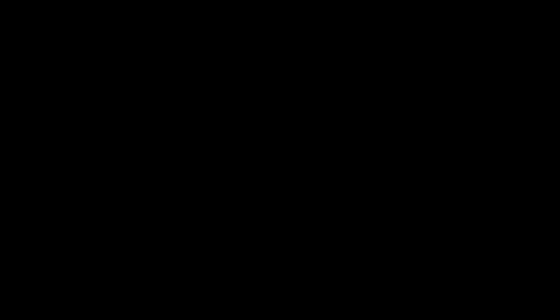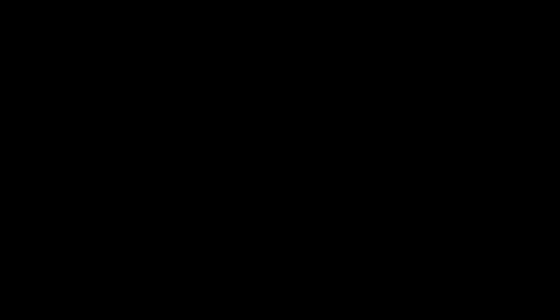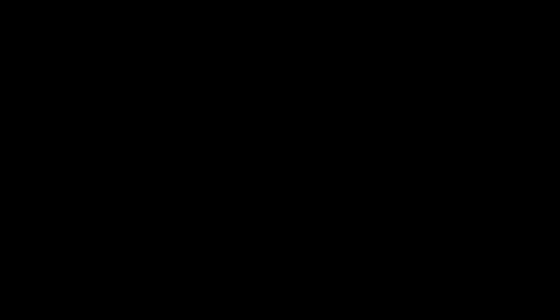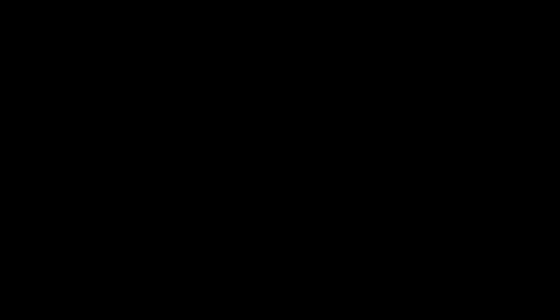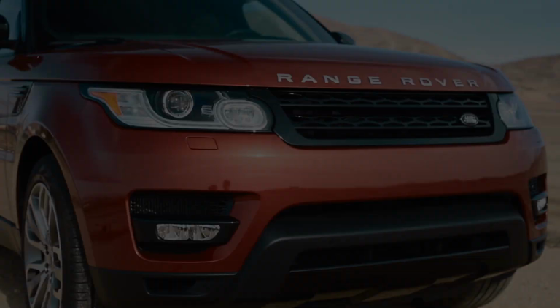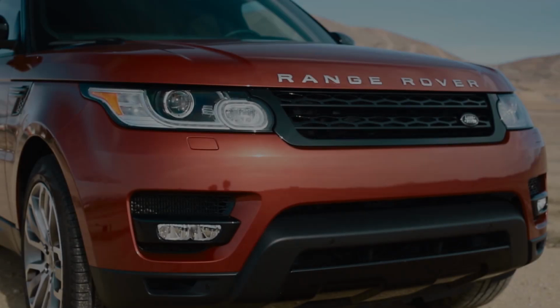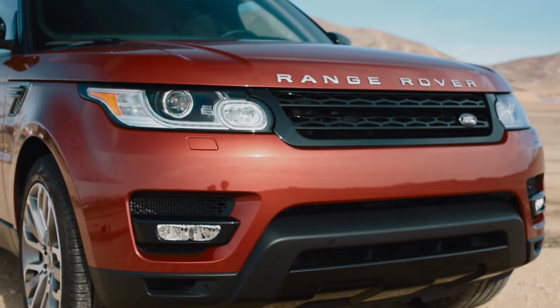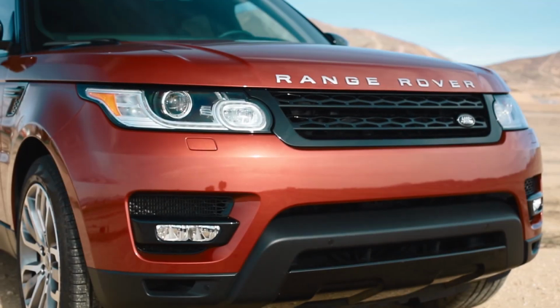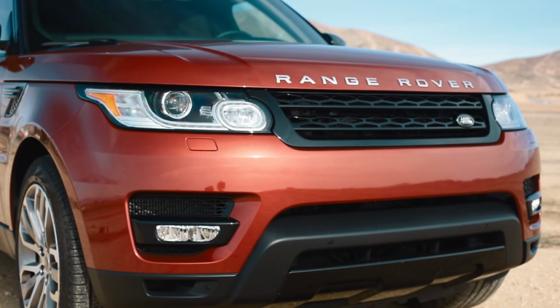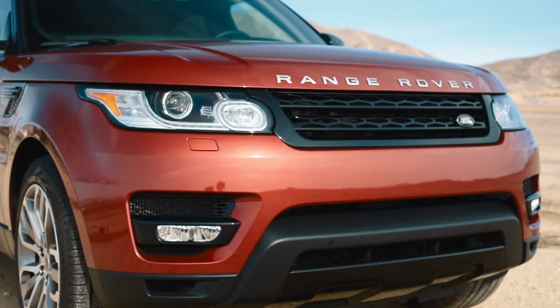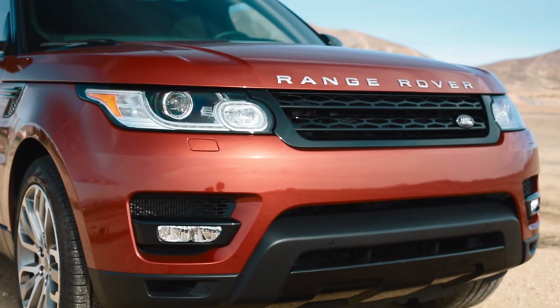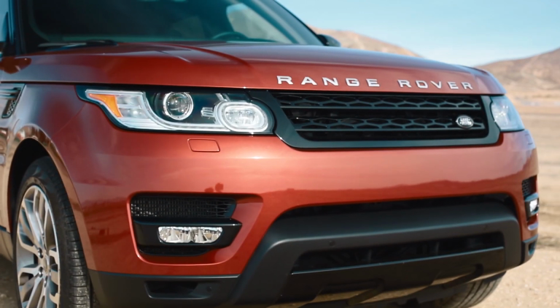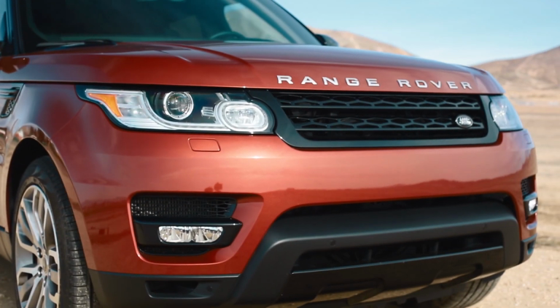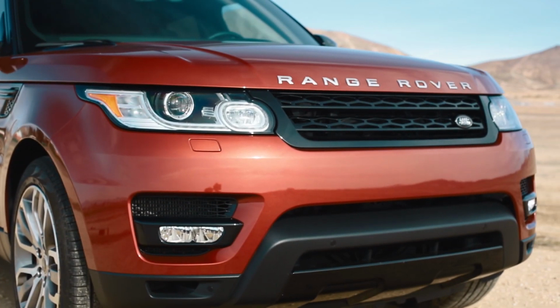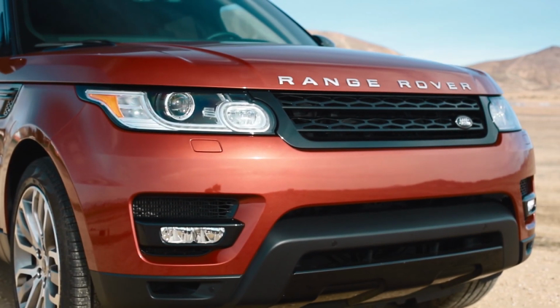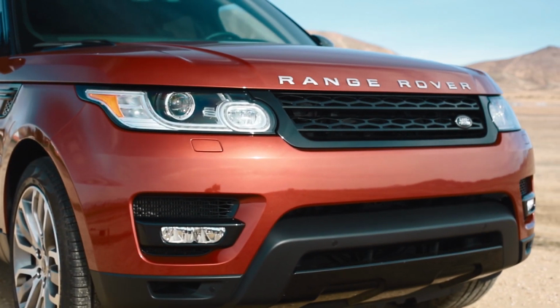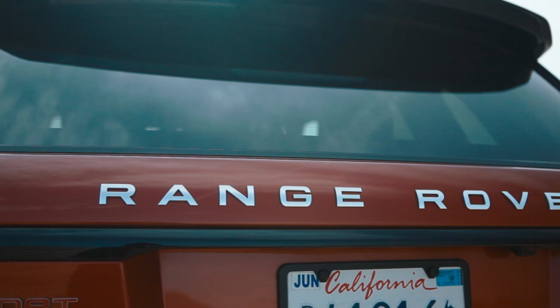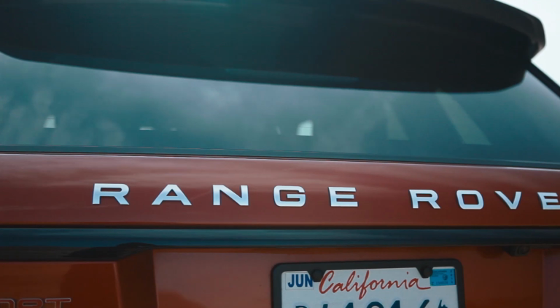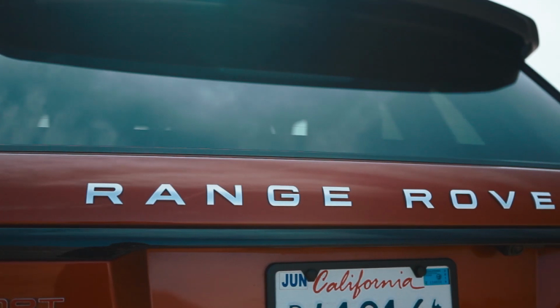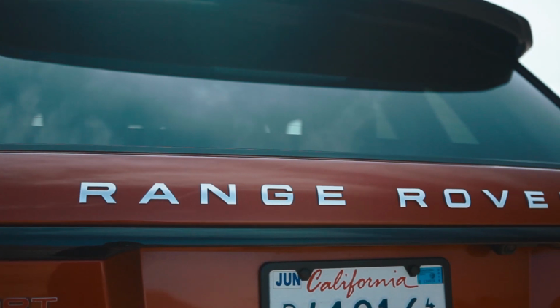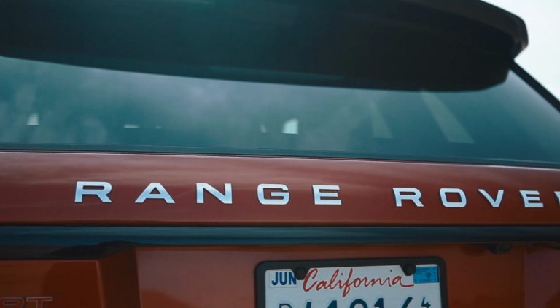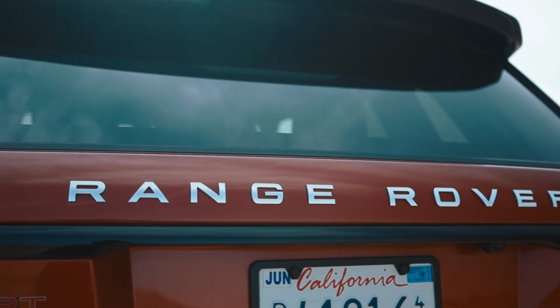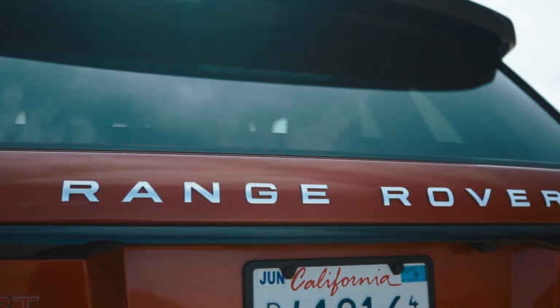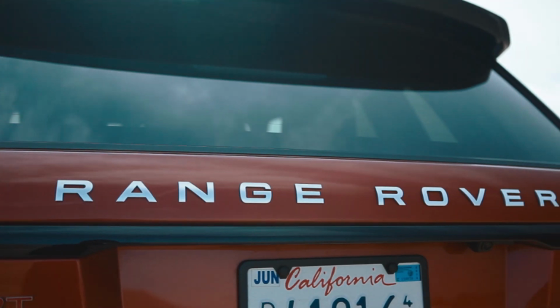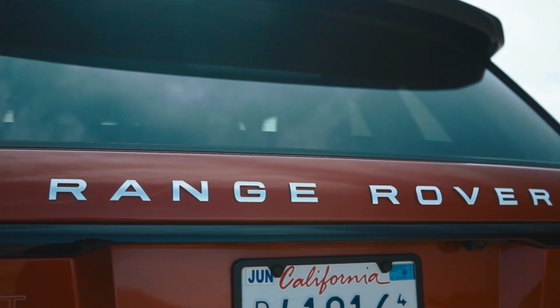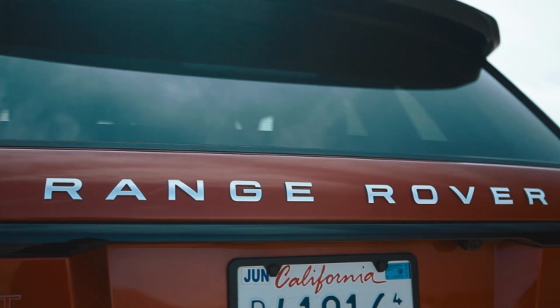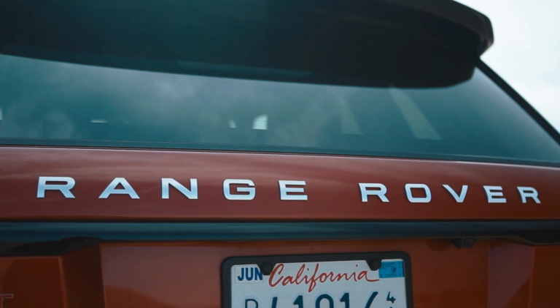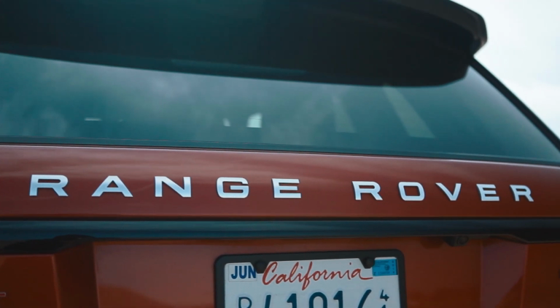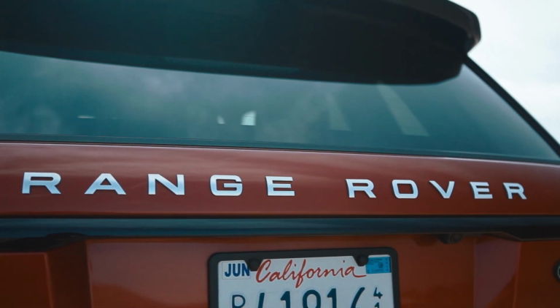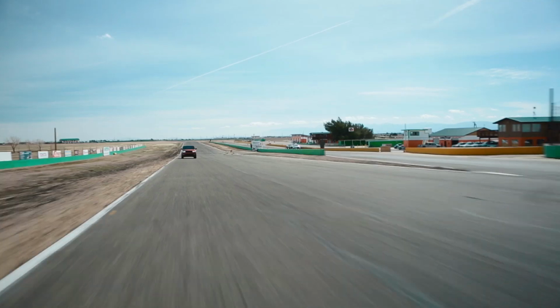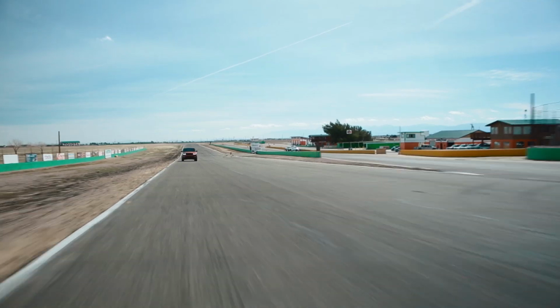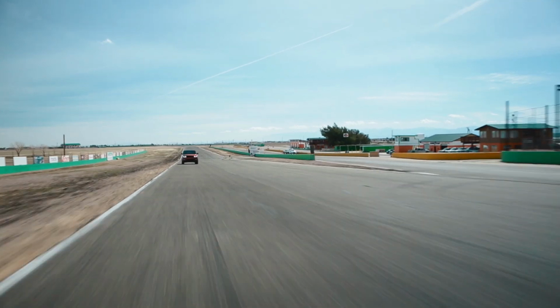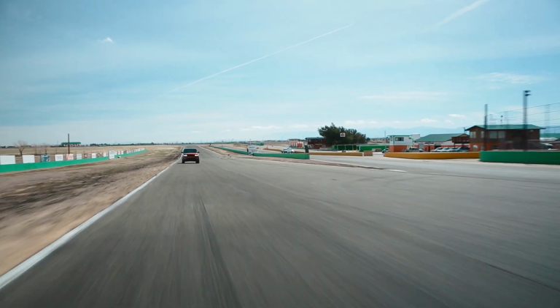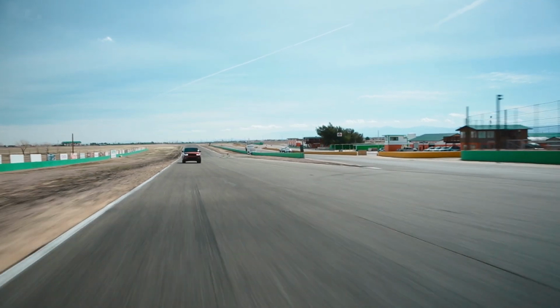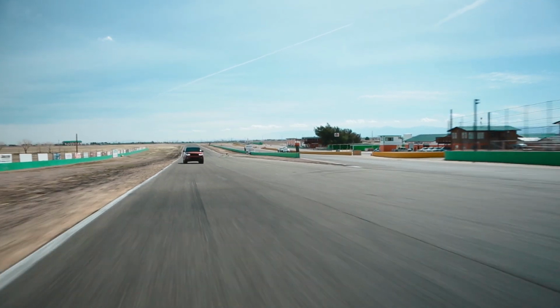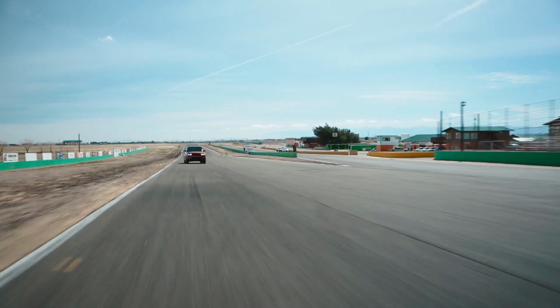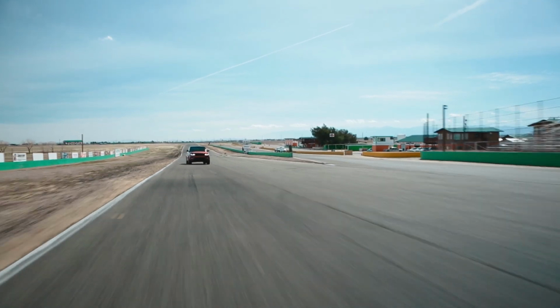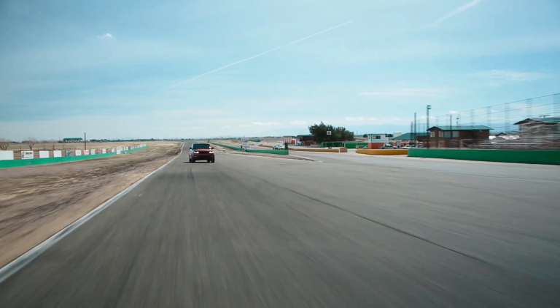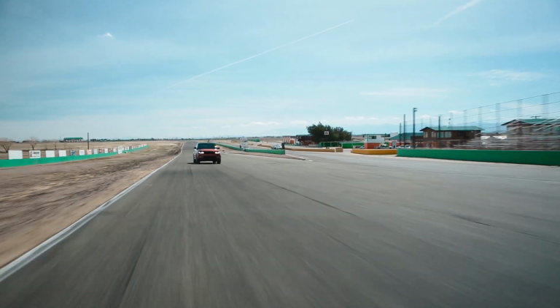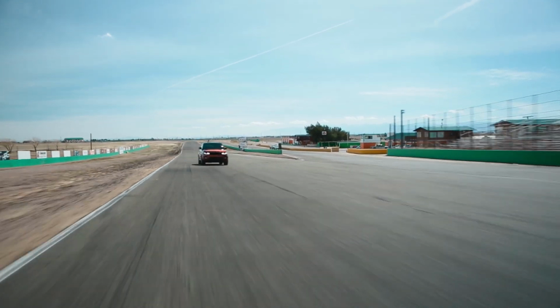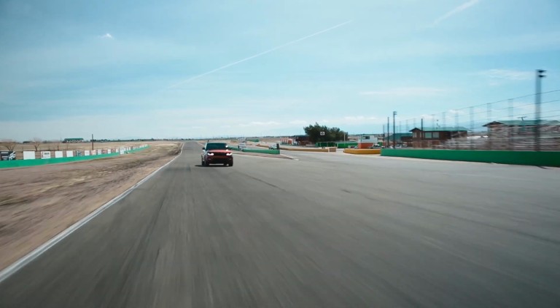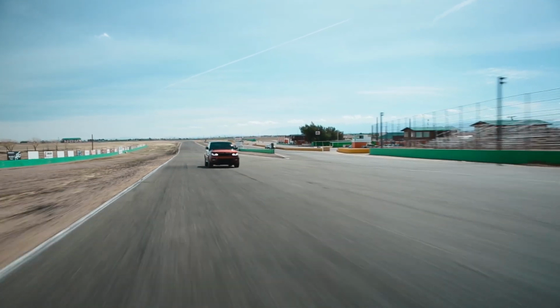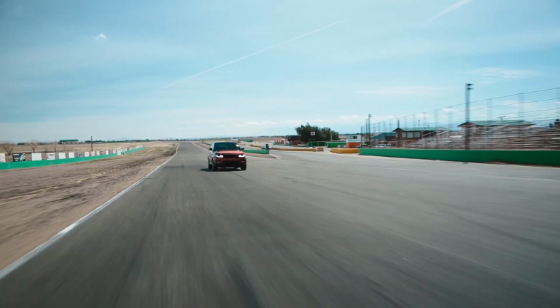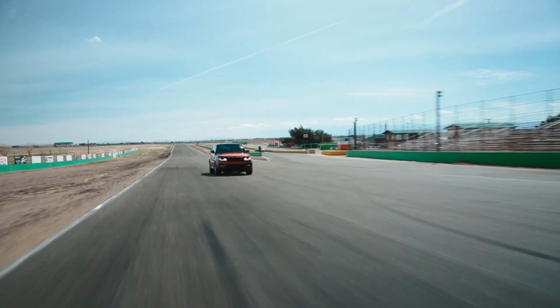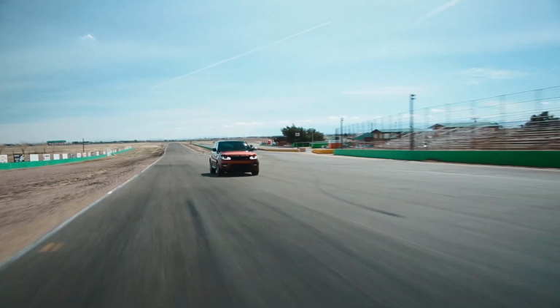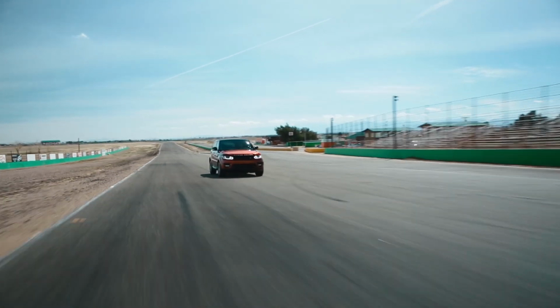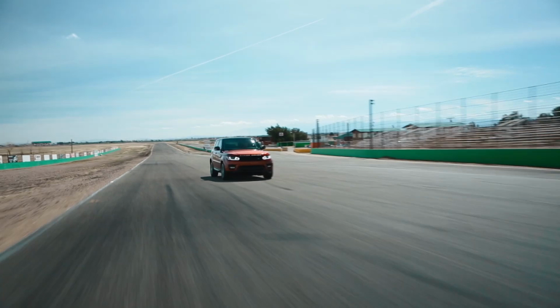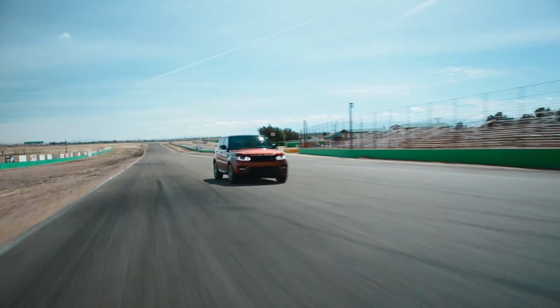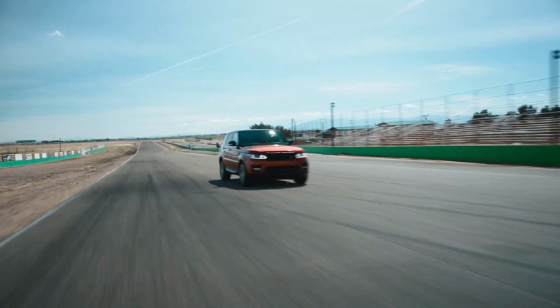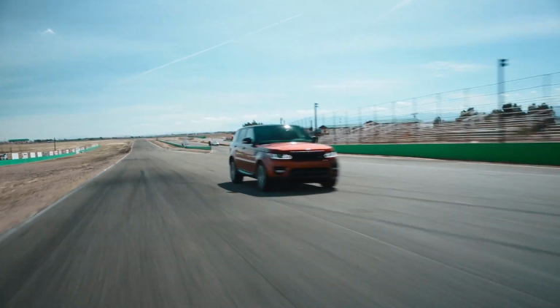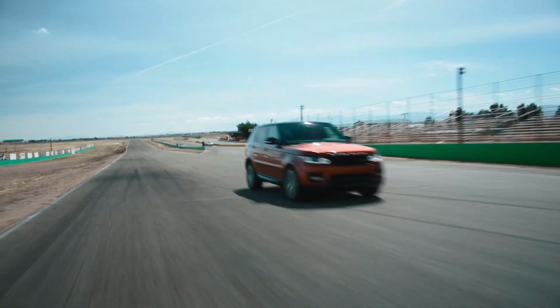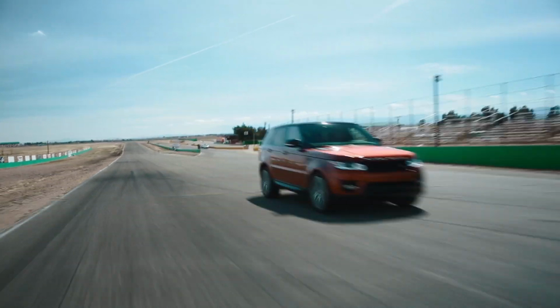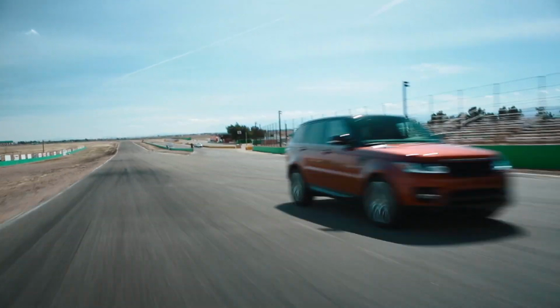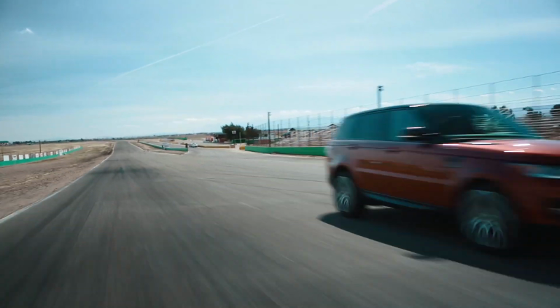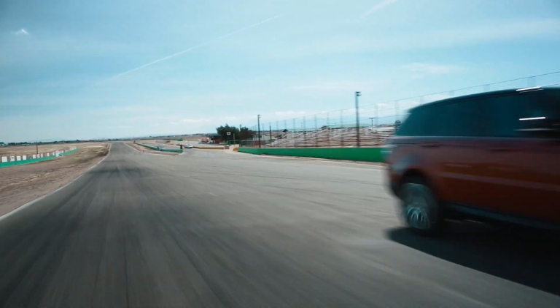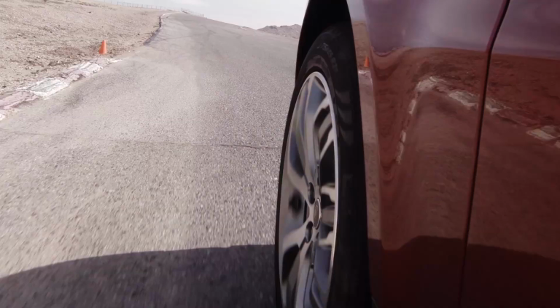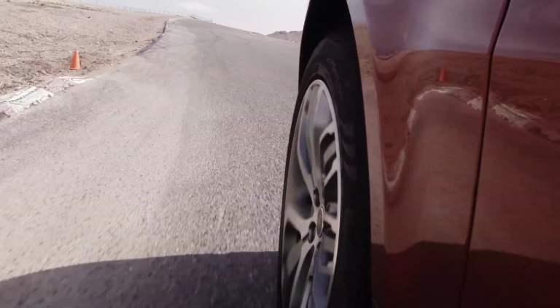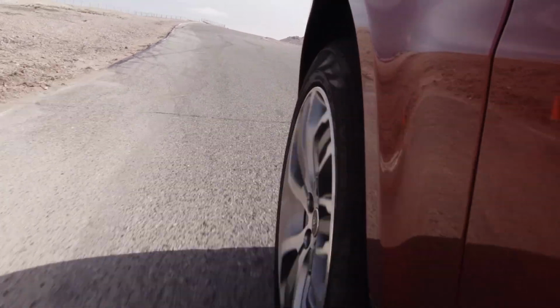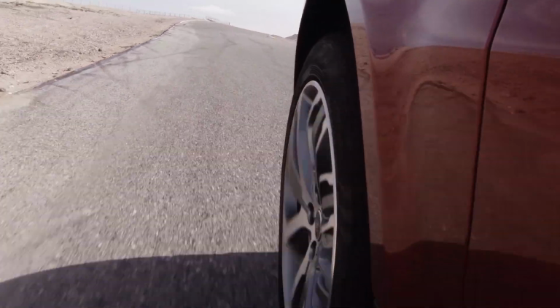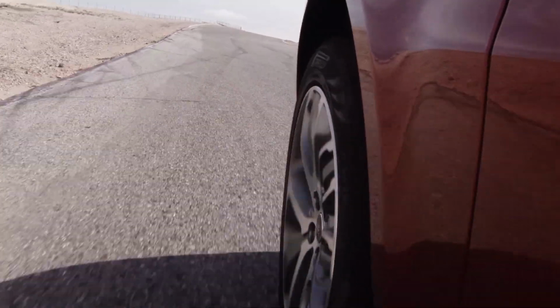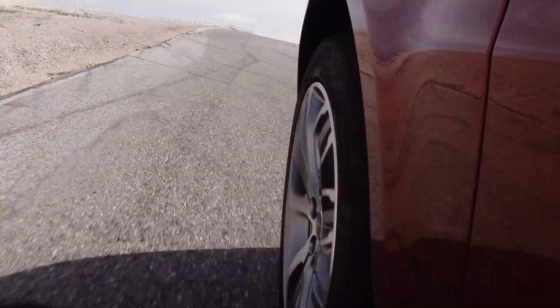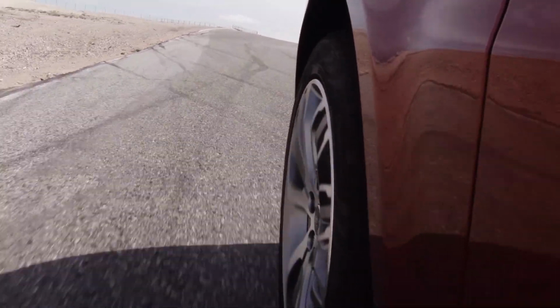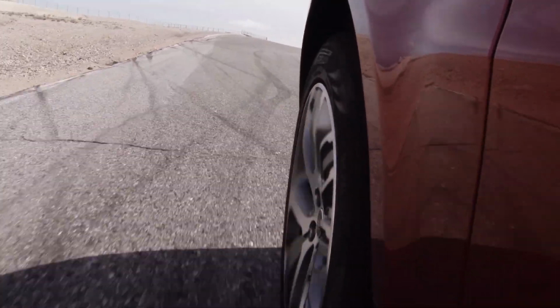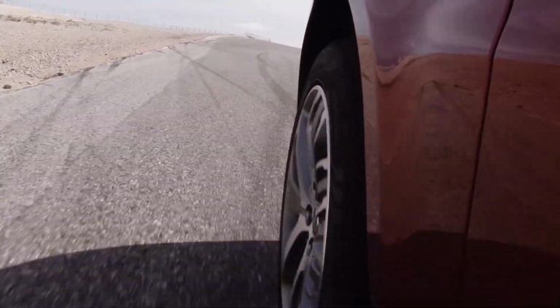From the jungles to the red carpet, Range Rover really is the only one that does it all. But does it do sport?